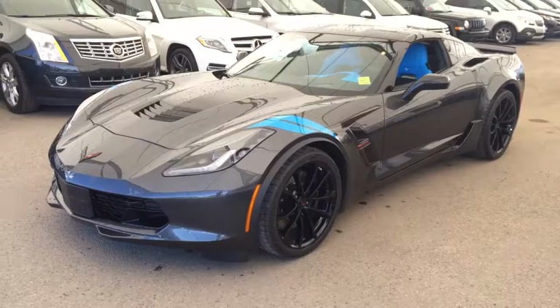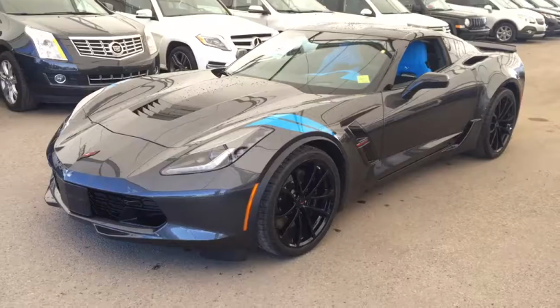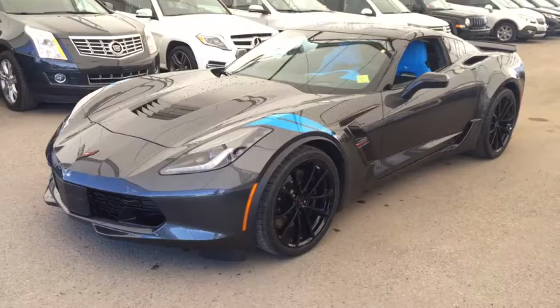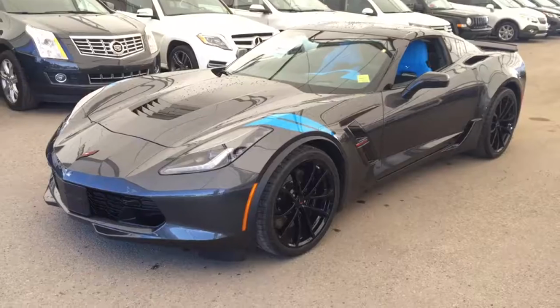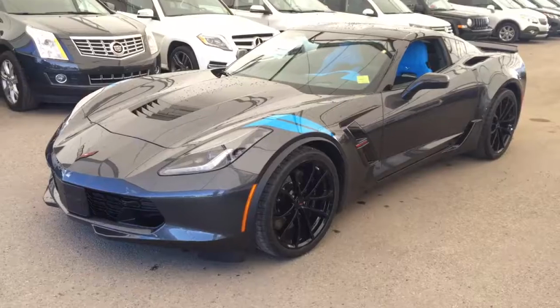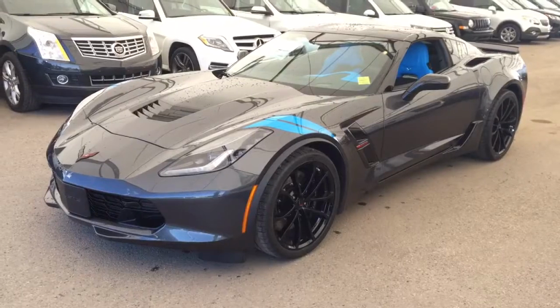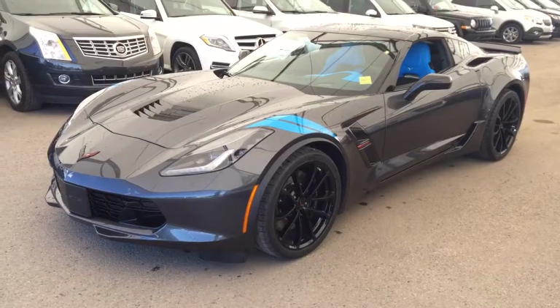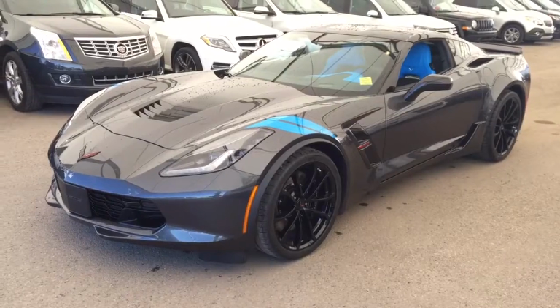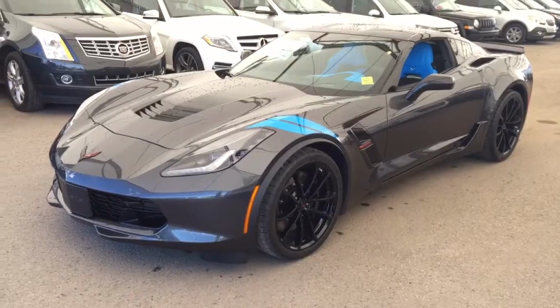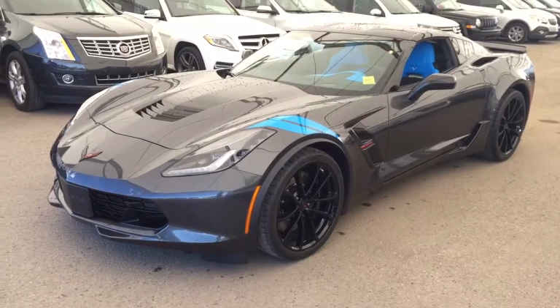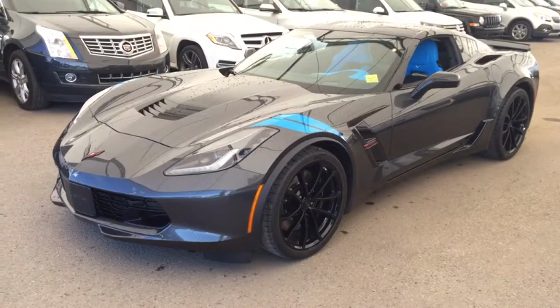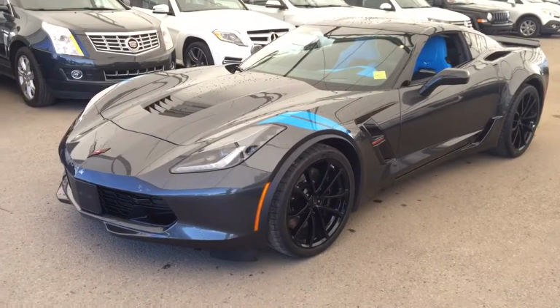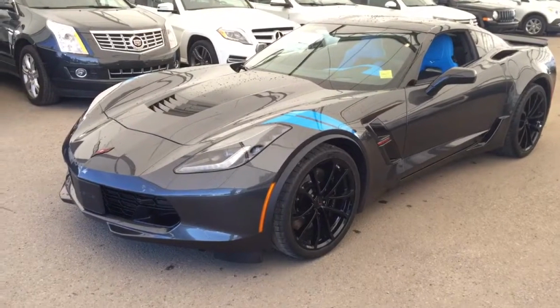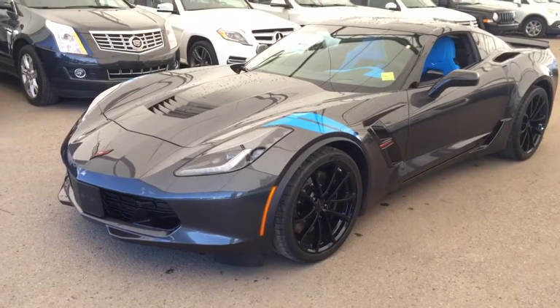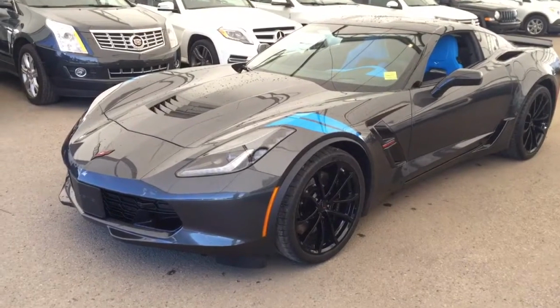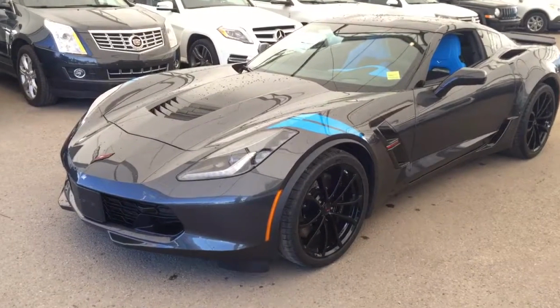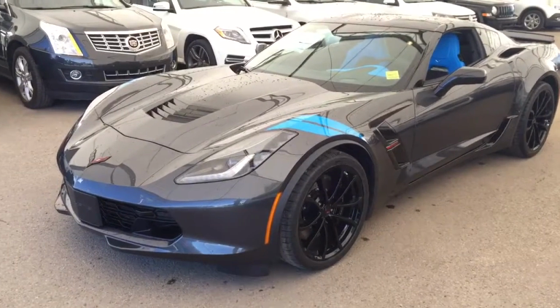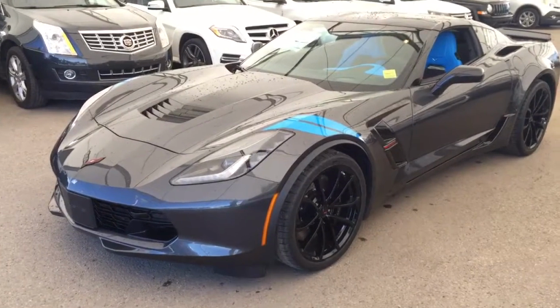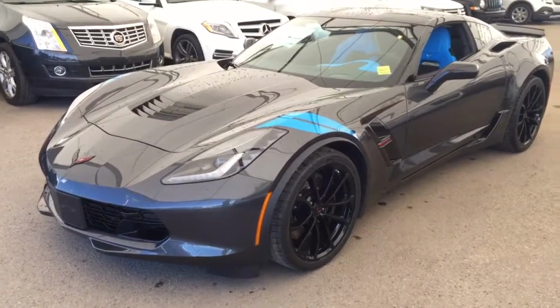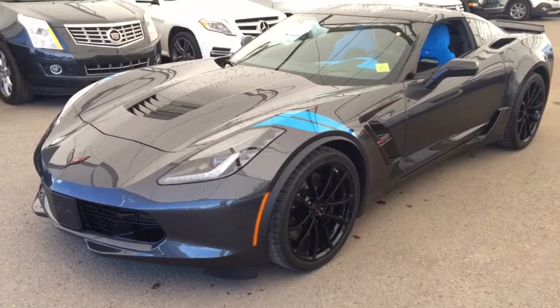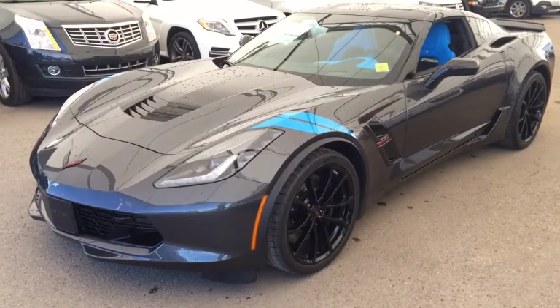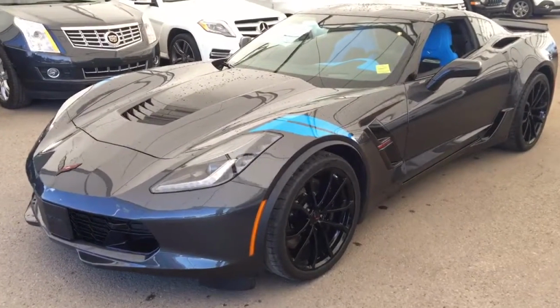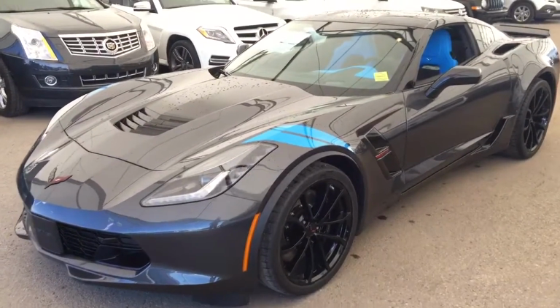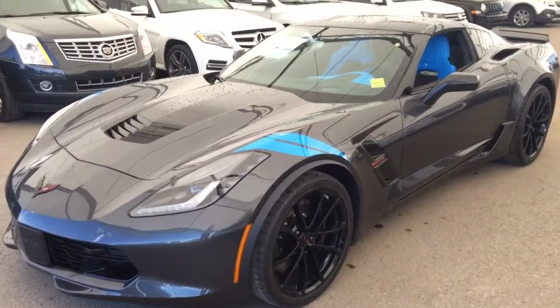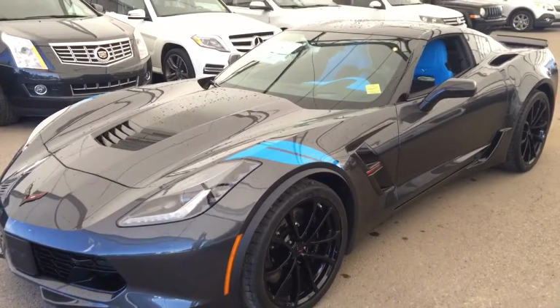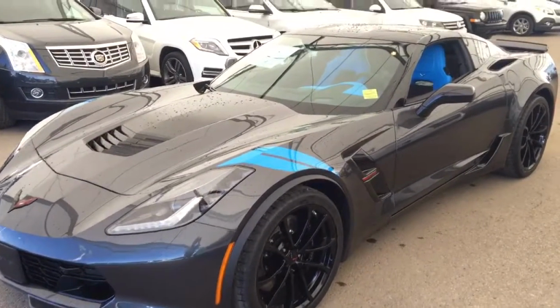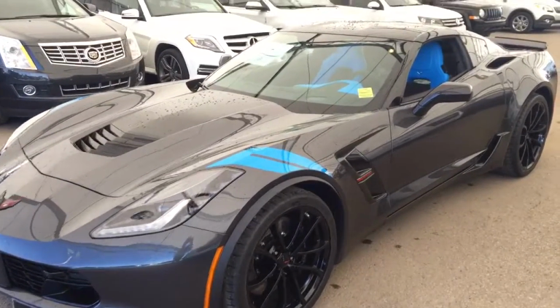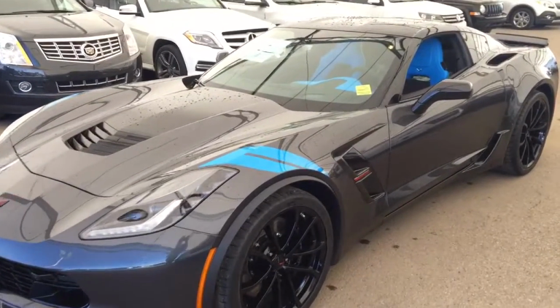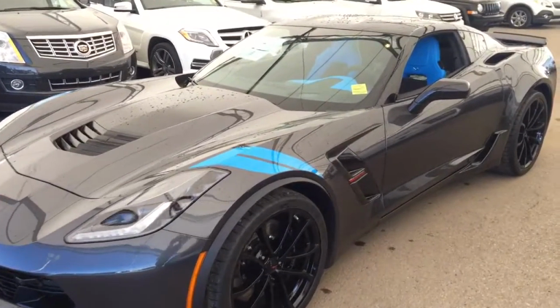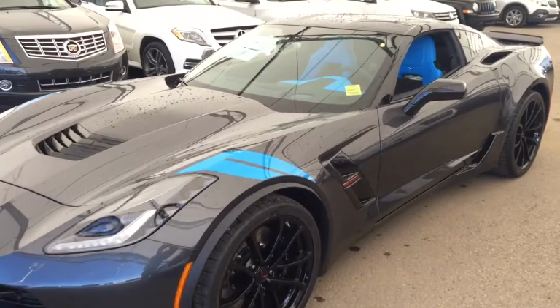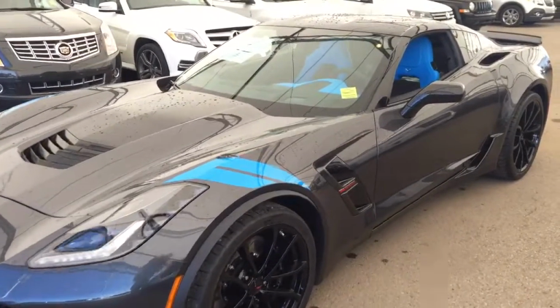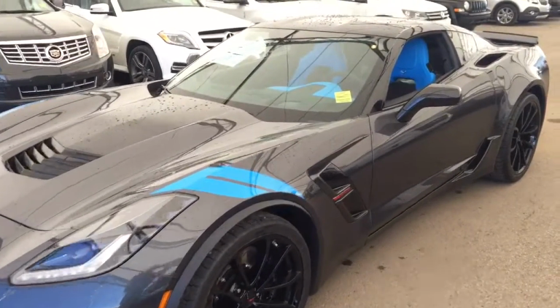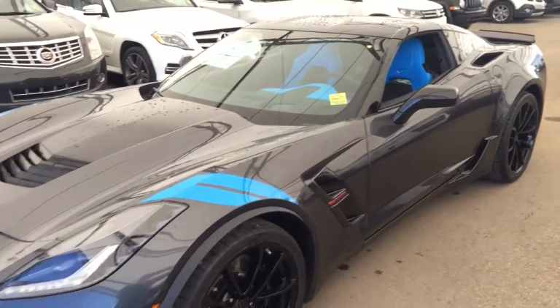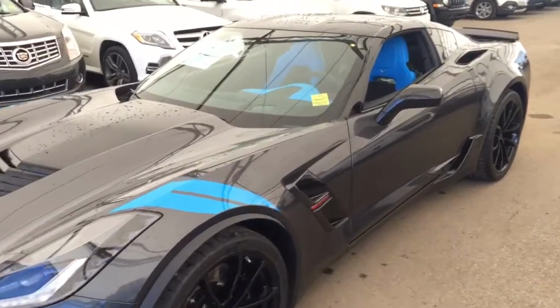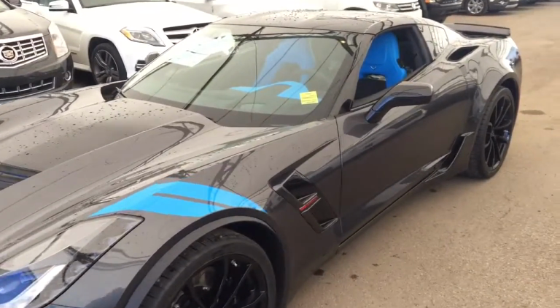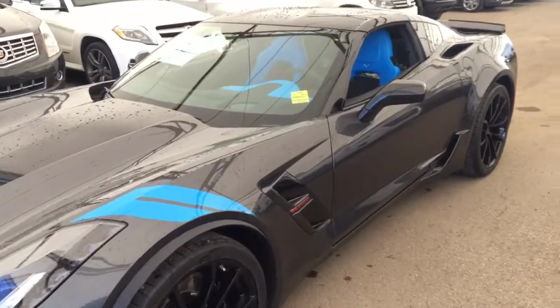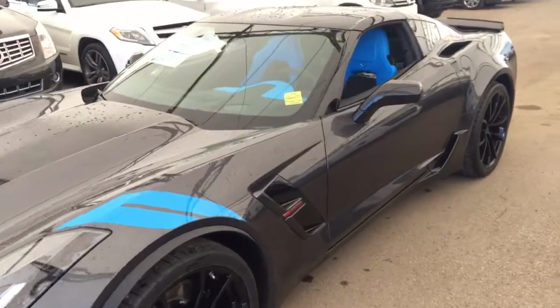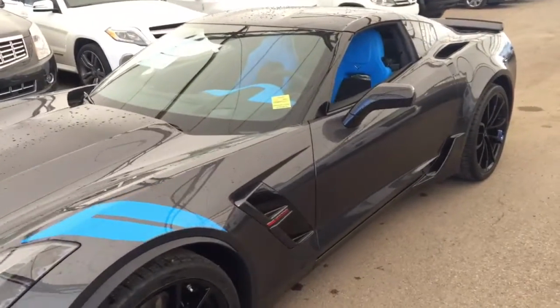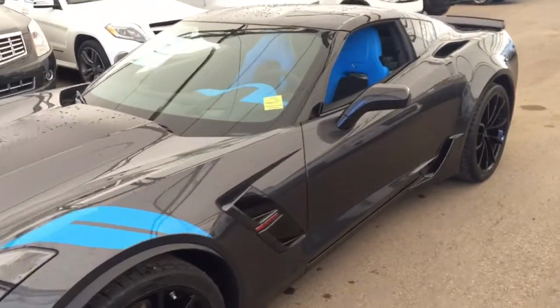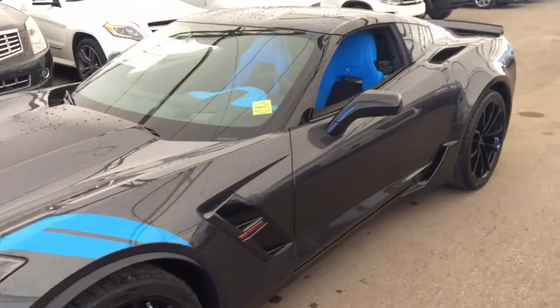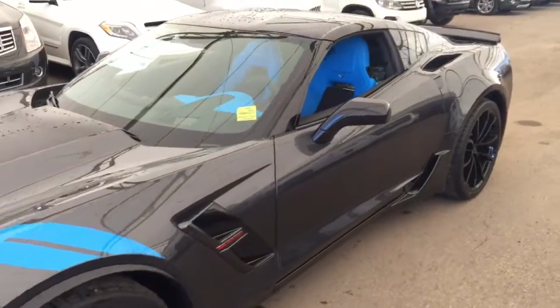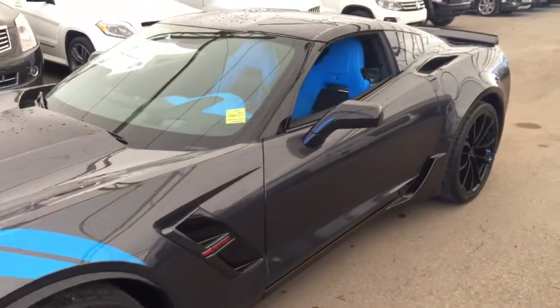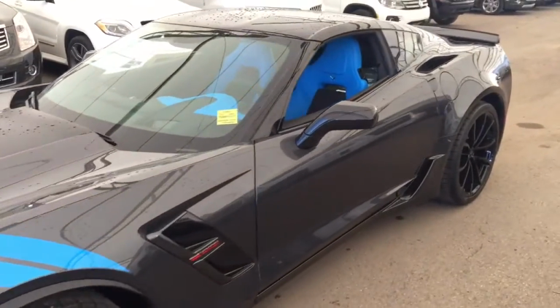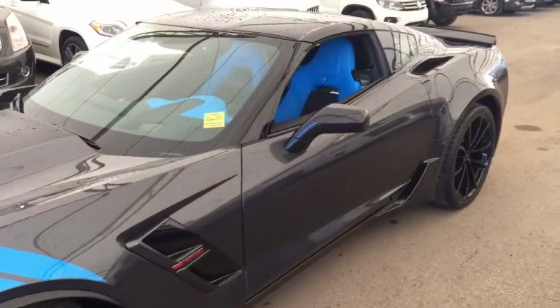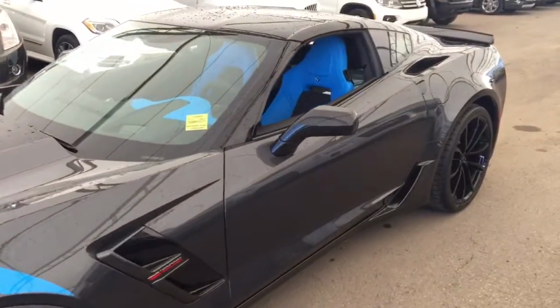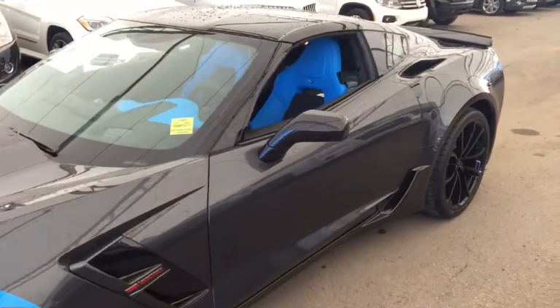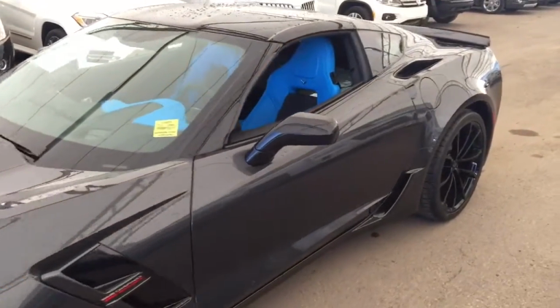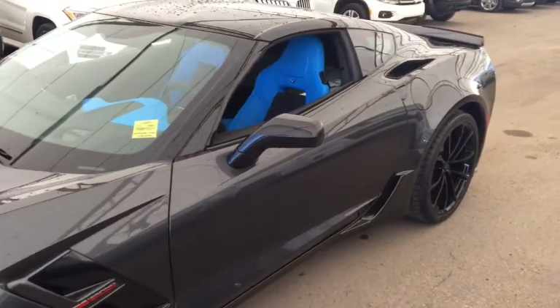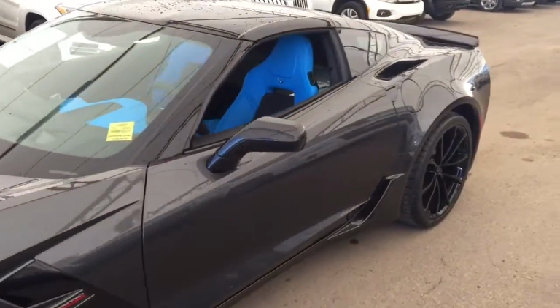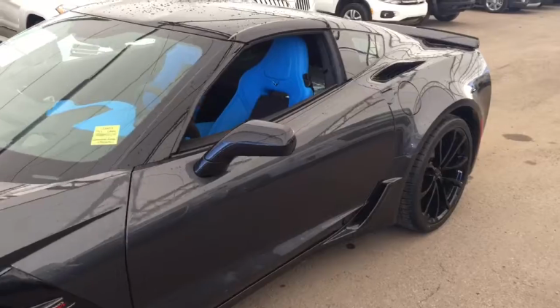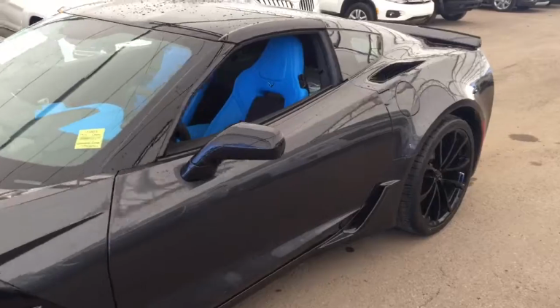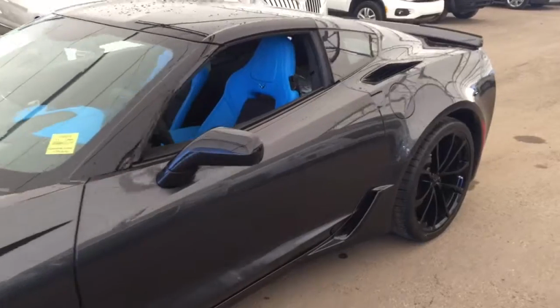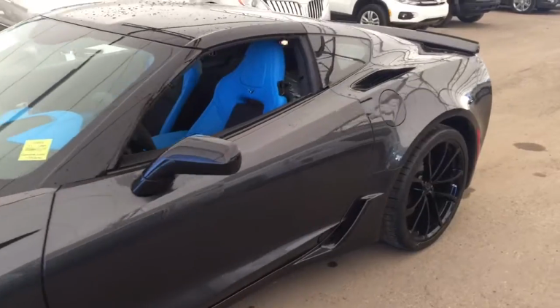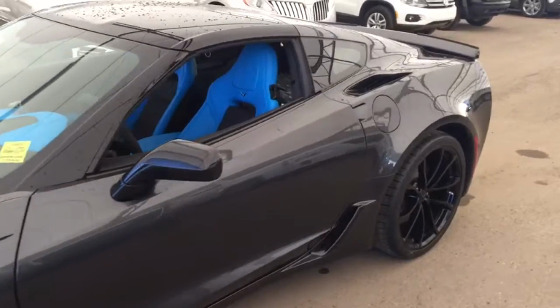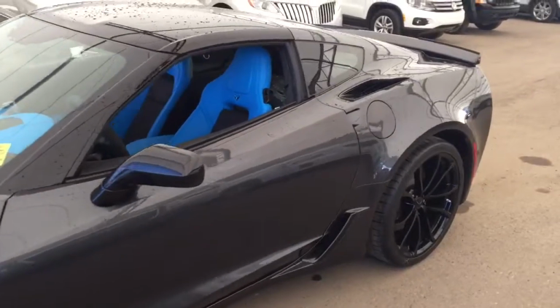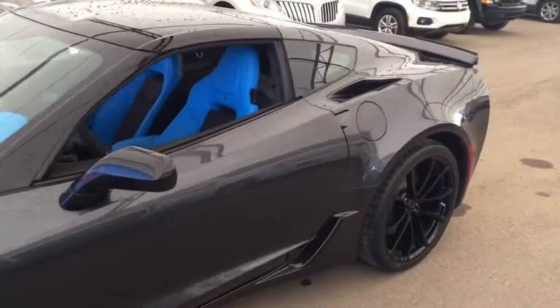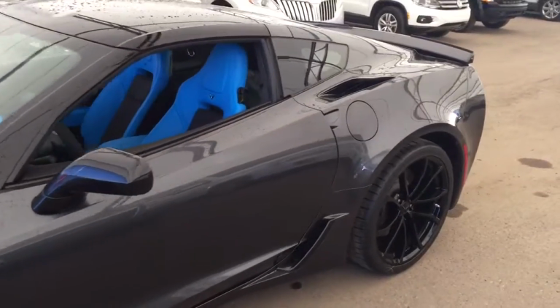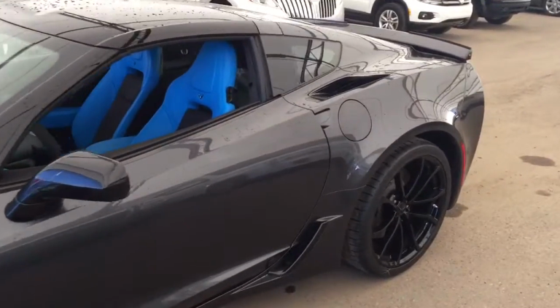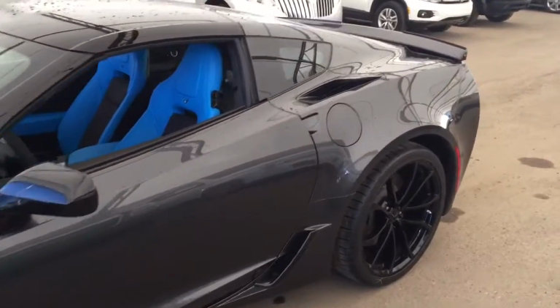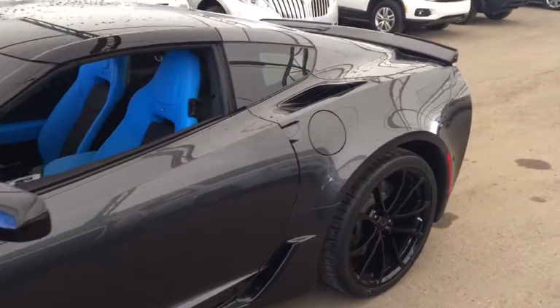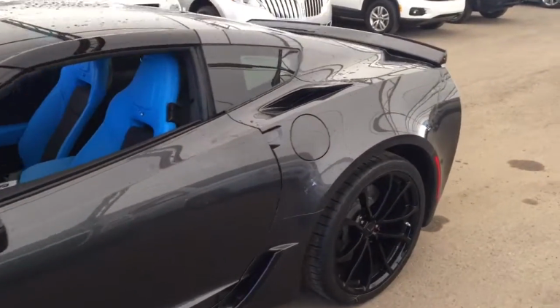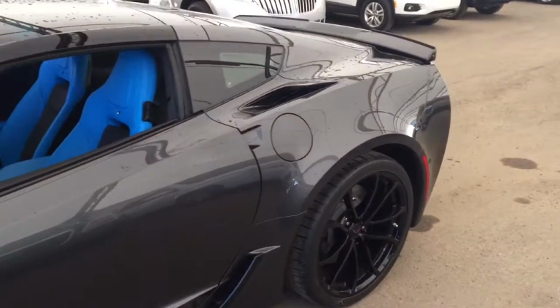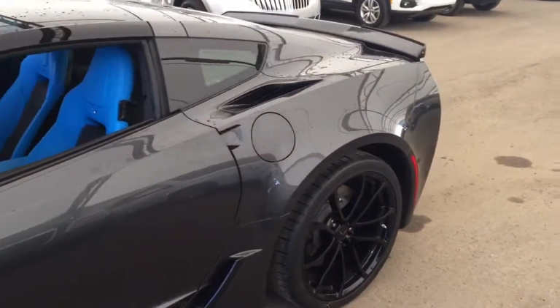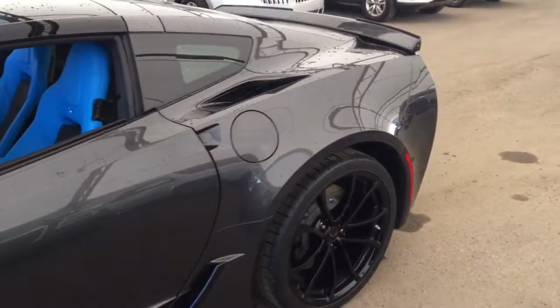Welcome to Davis Chevrolet. This is a 2017 Chevrolet Corvette Grand Sport in the color gray.